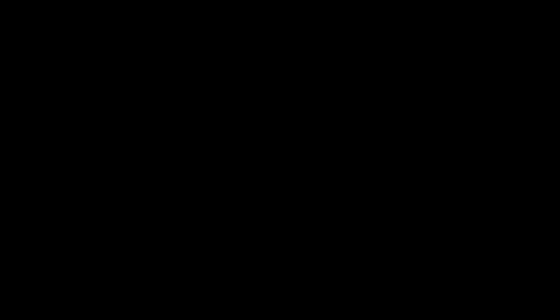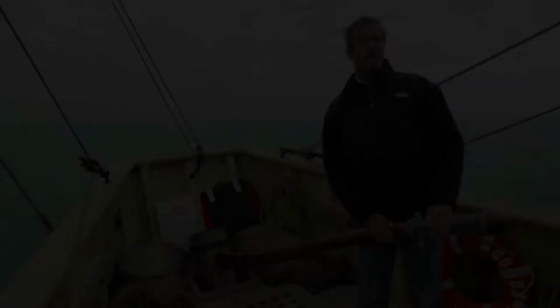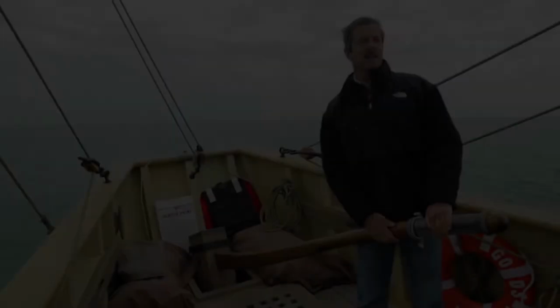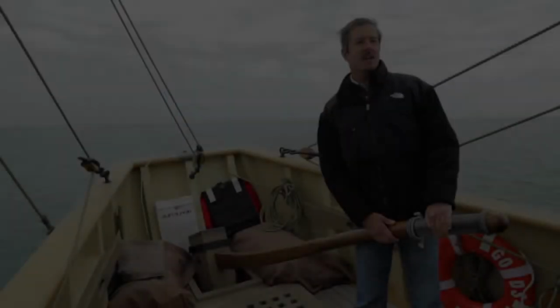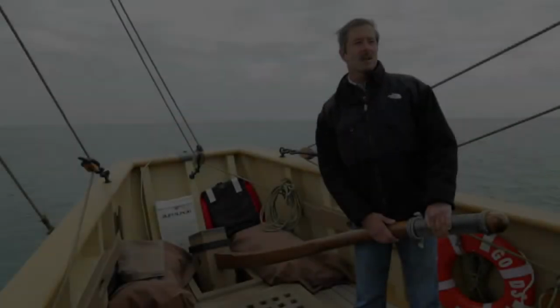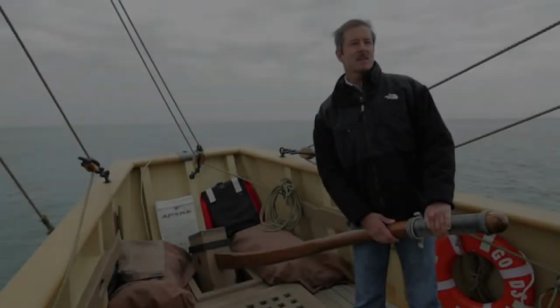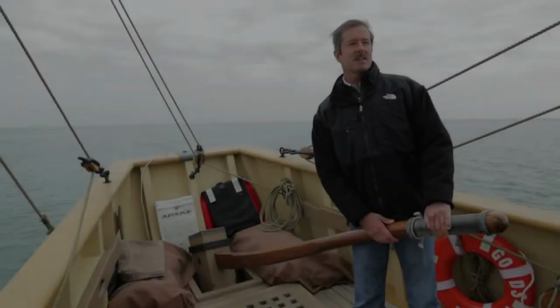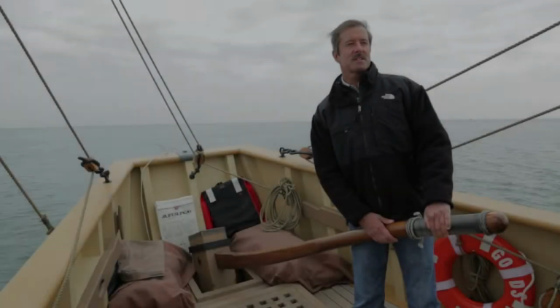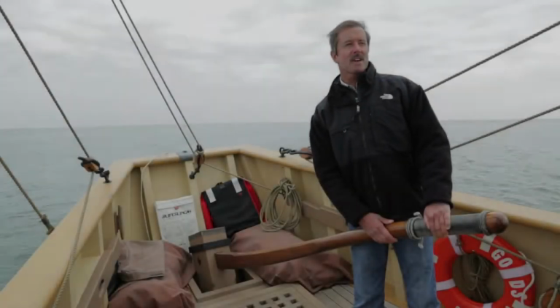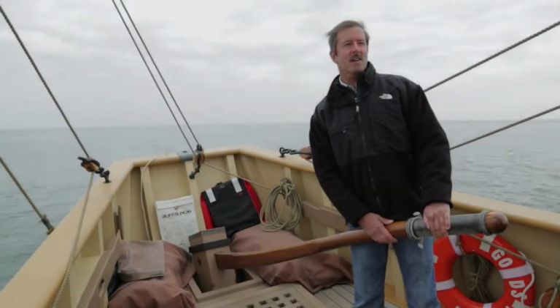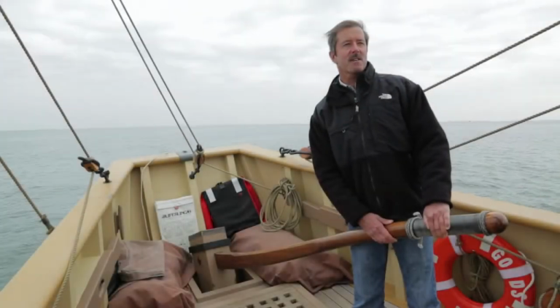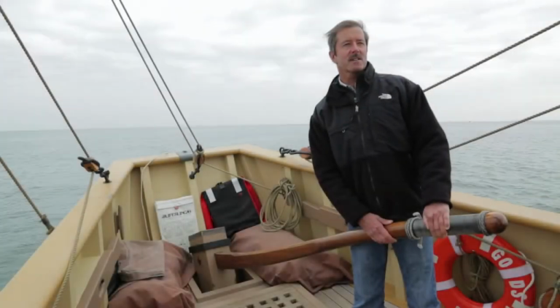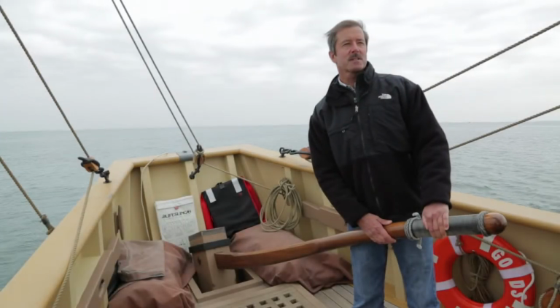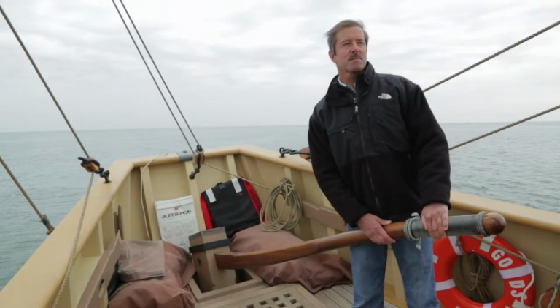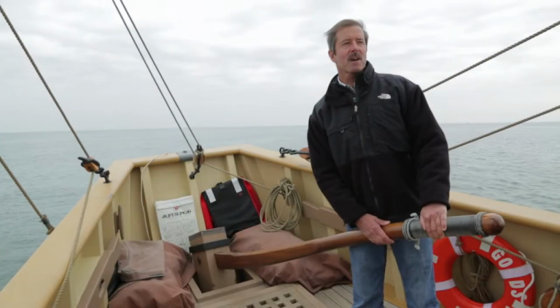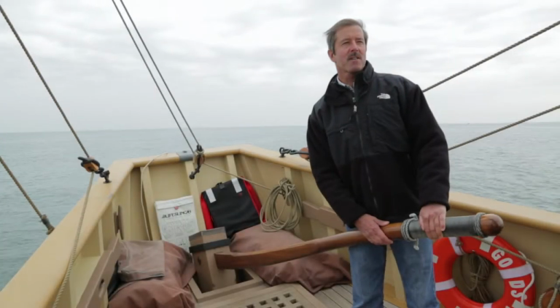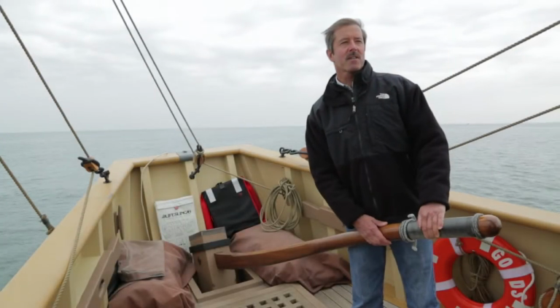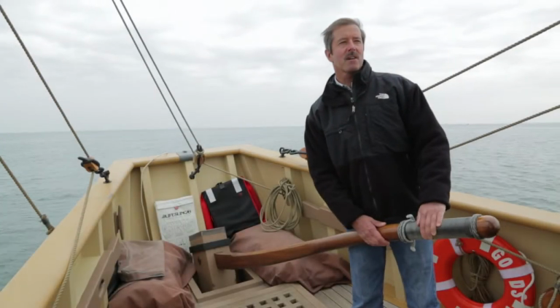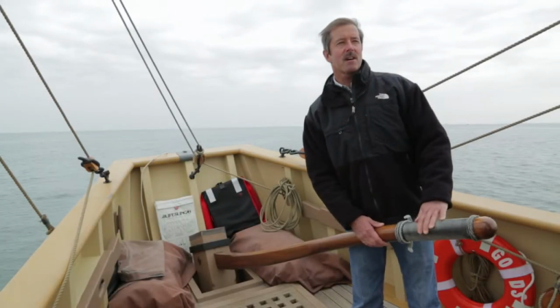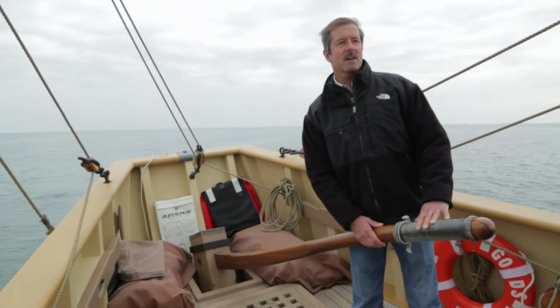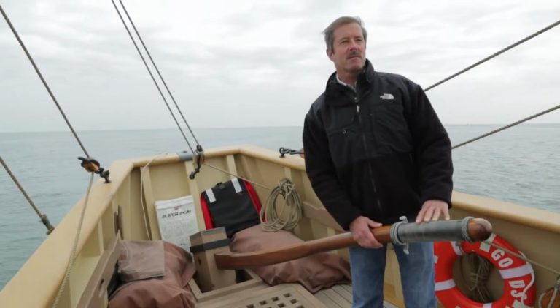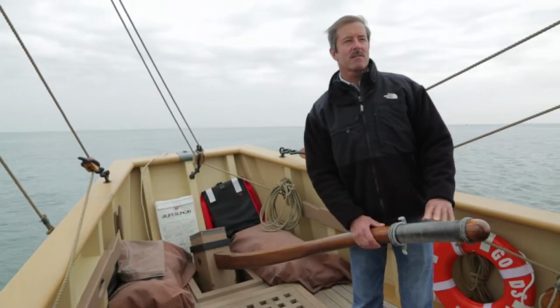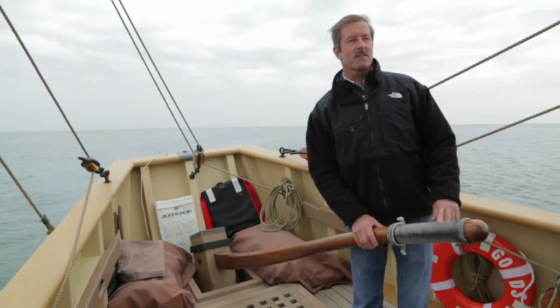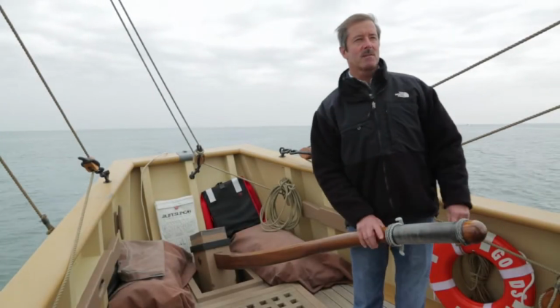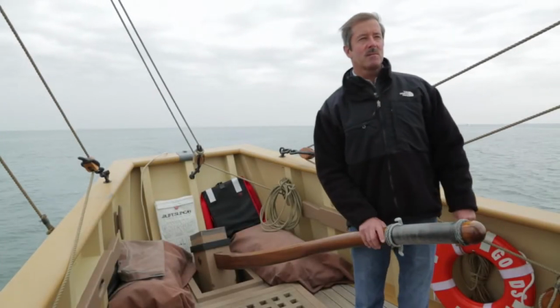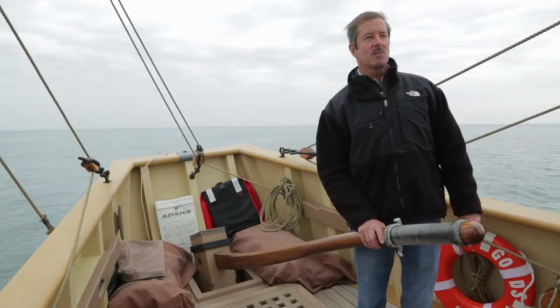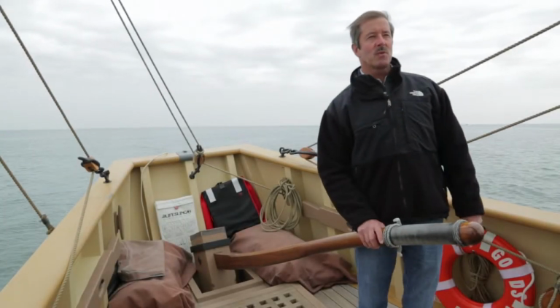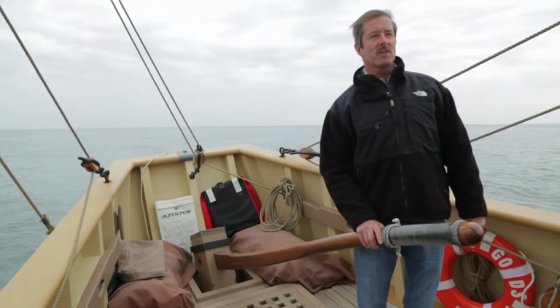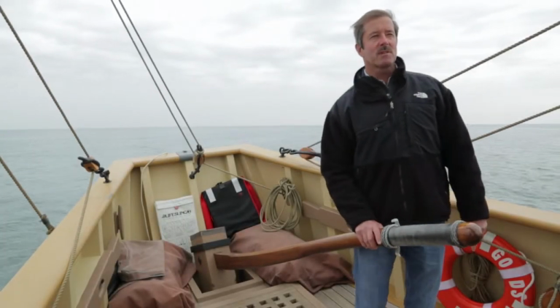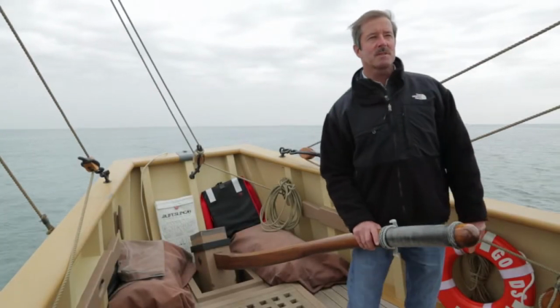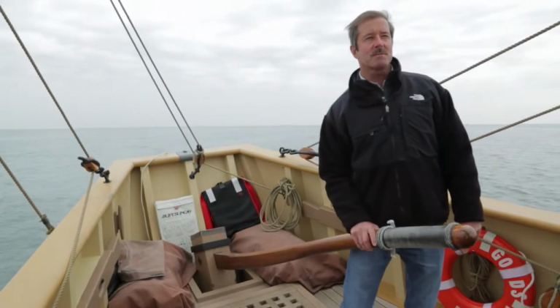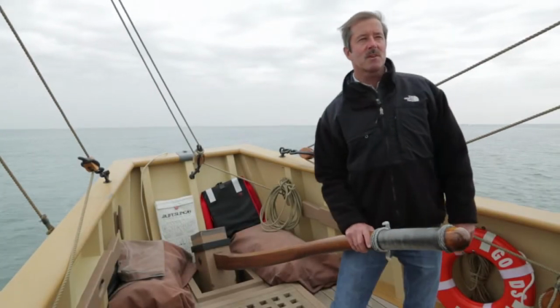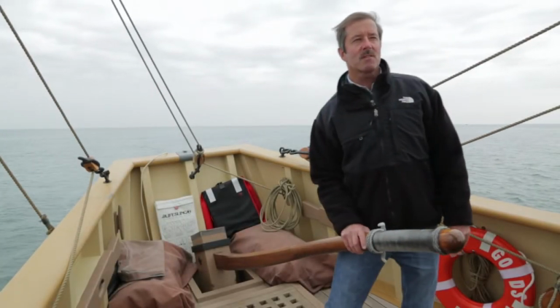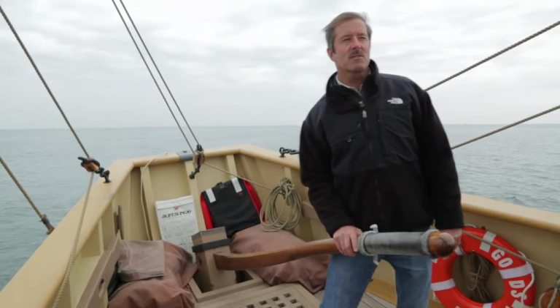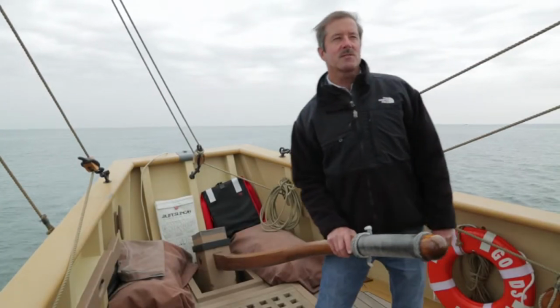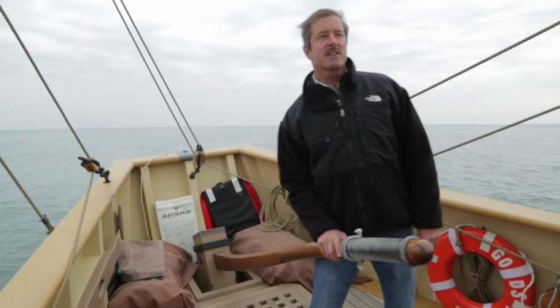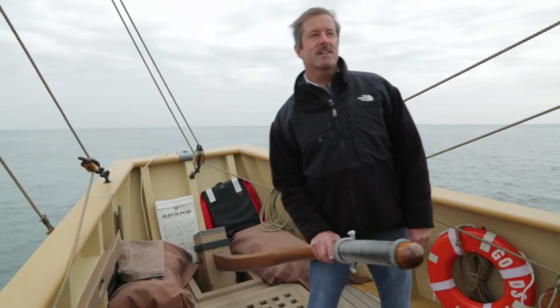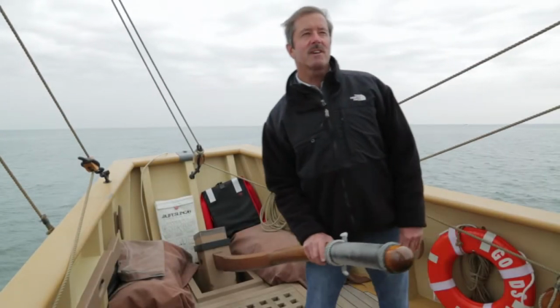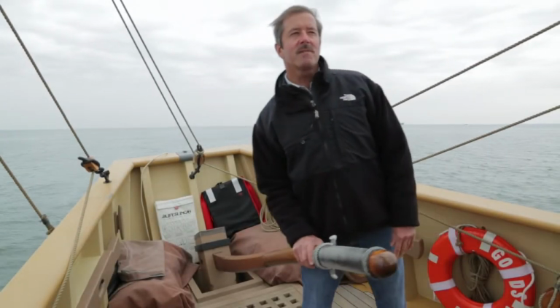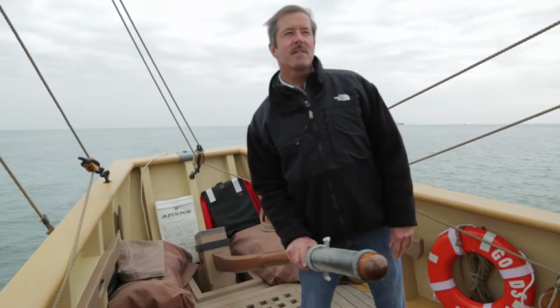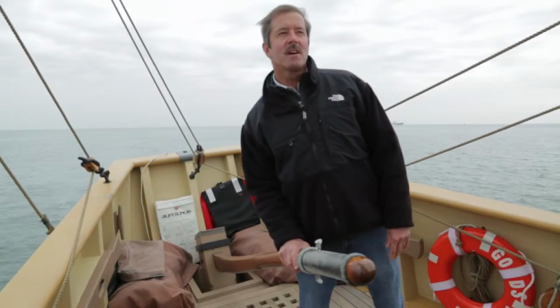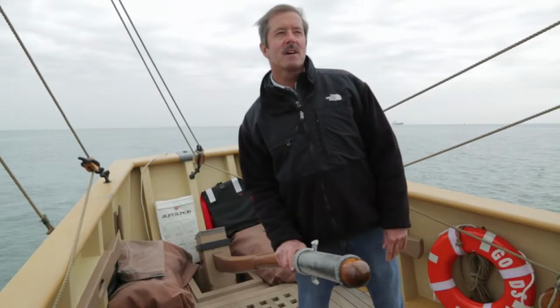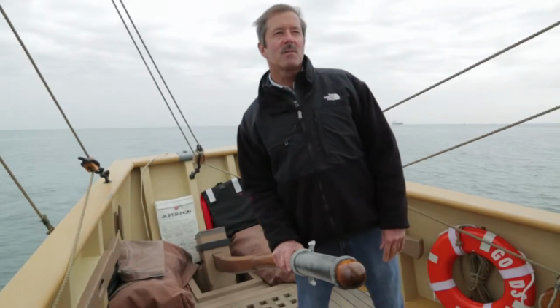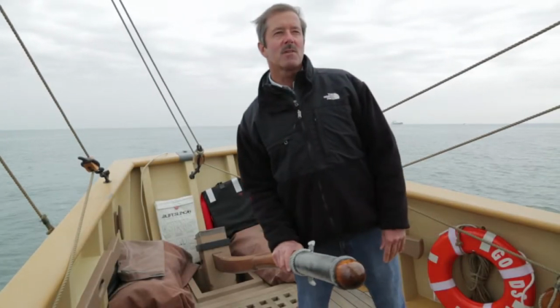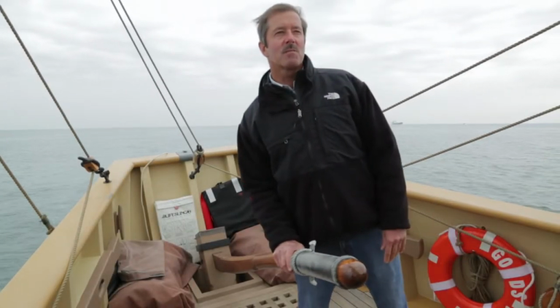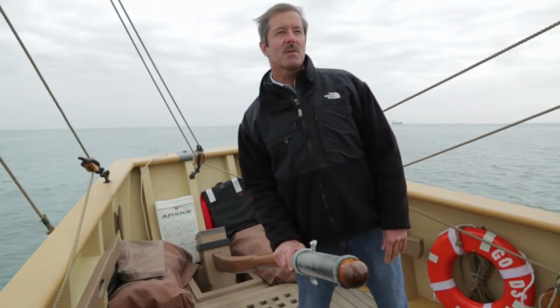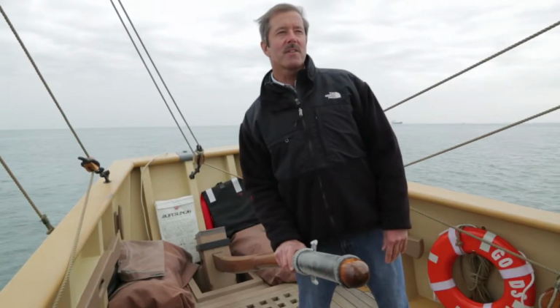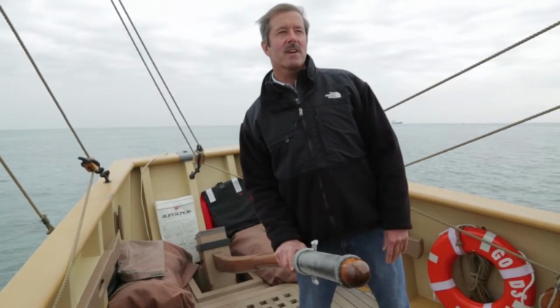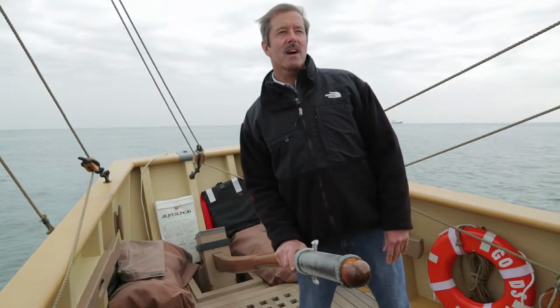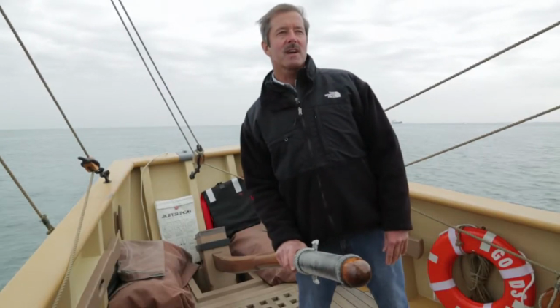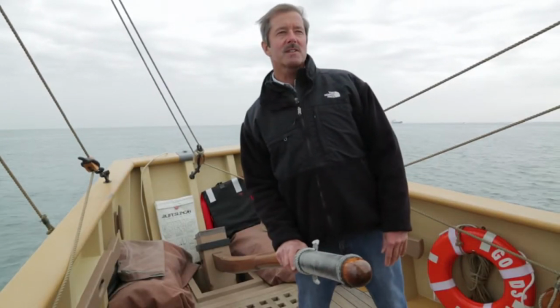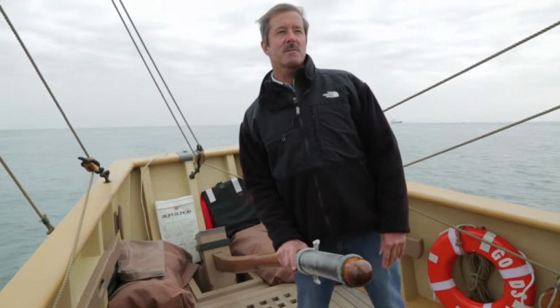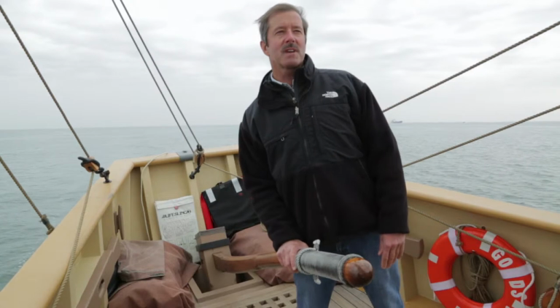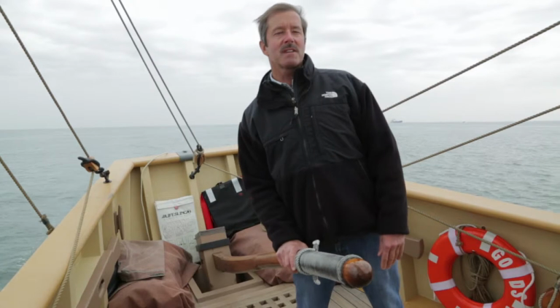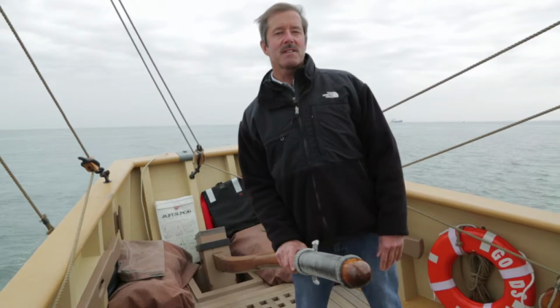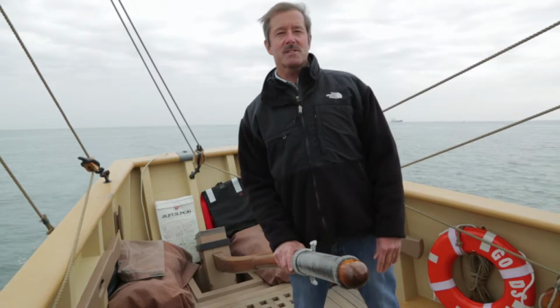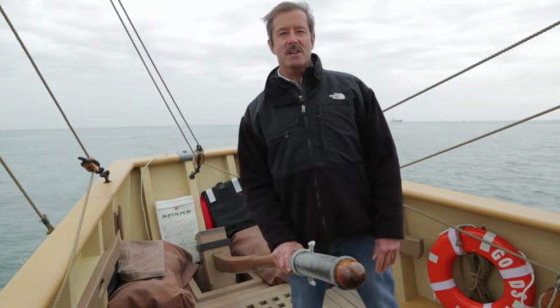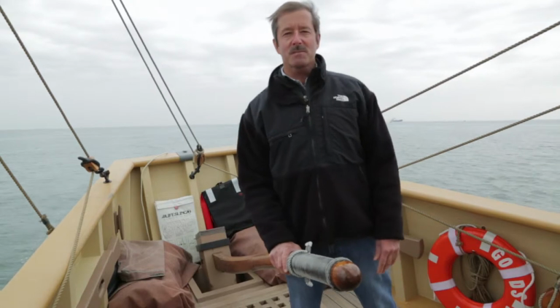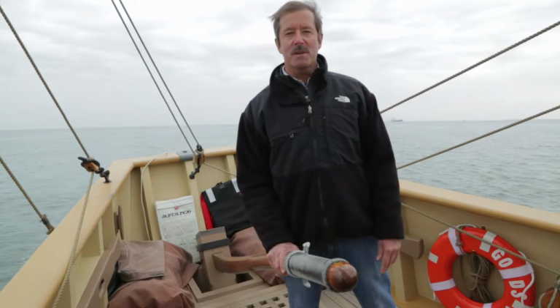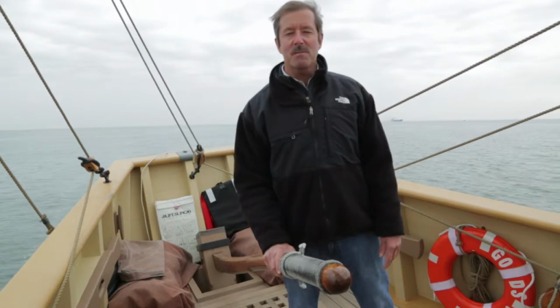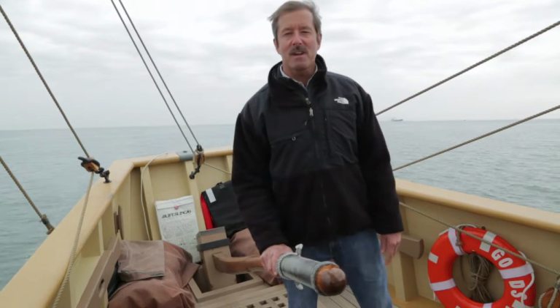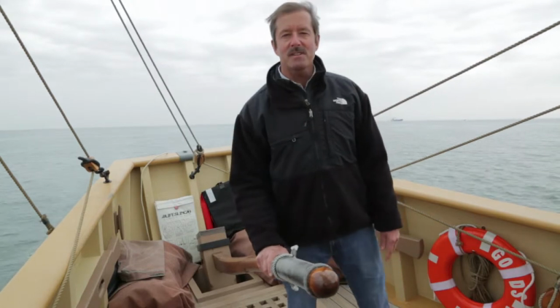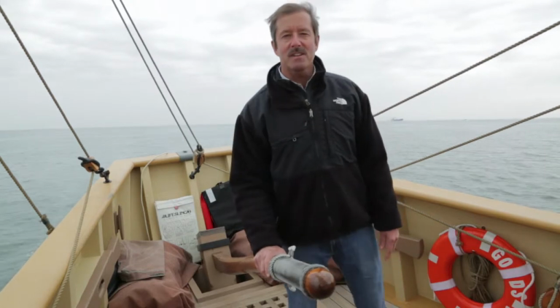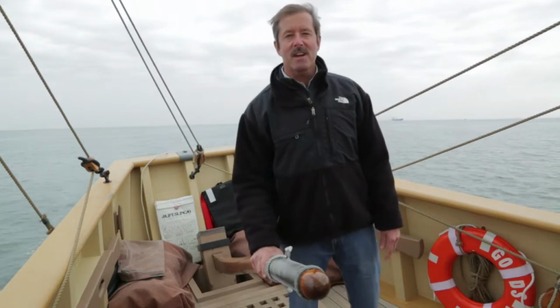My name is Eric Speth. I am from Williamsburg, Virginia. We're aboard the Godspeed in the Chesapeake Bay today.